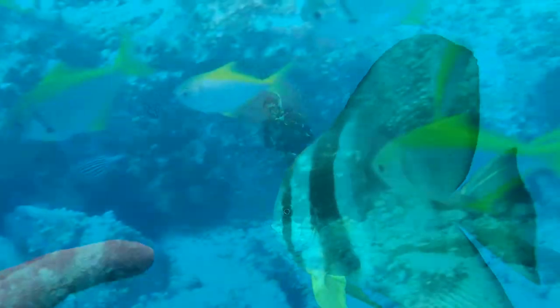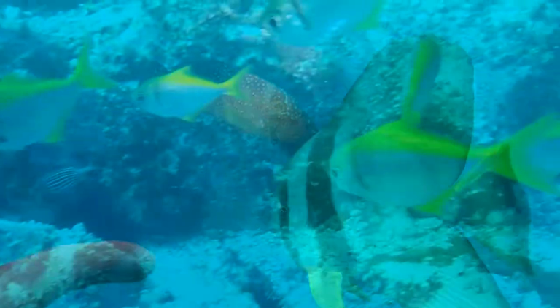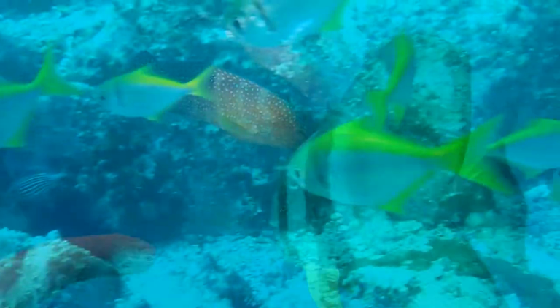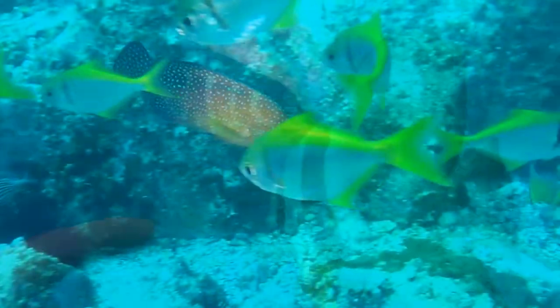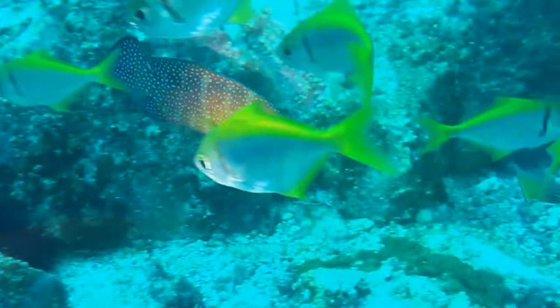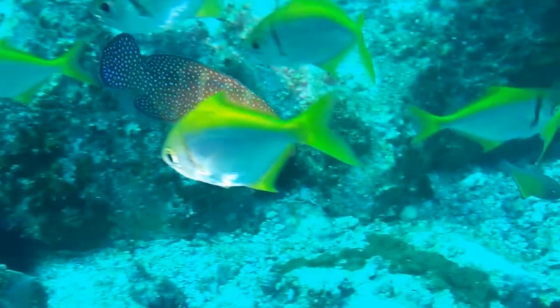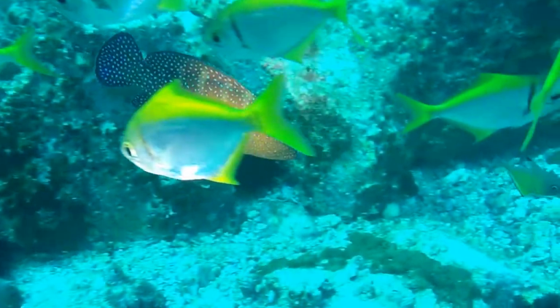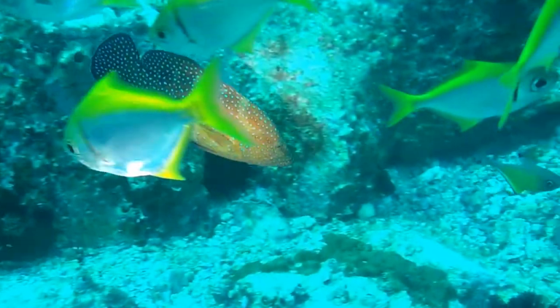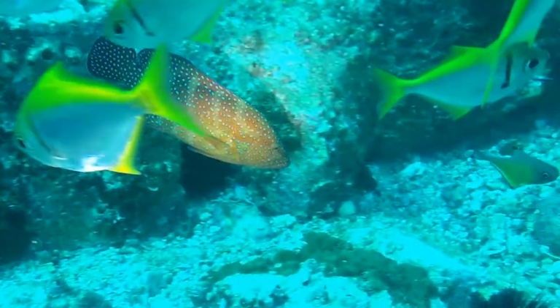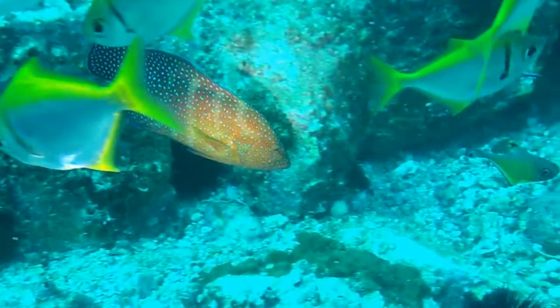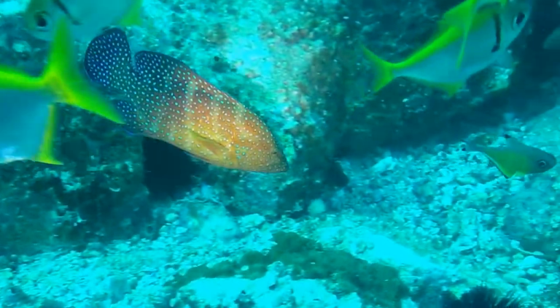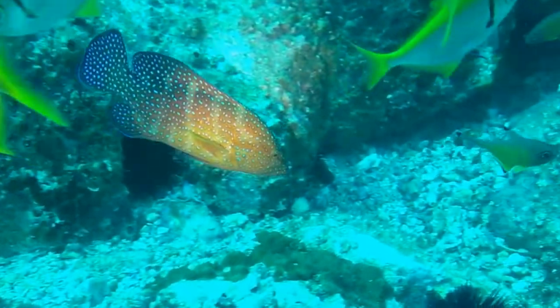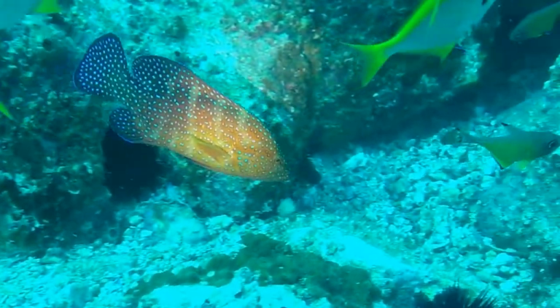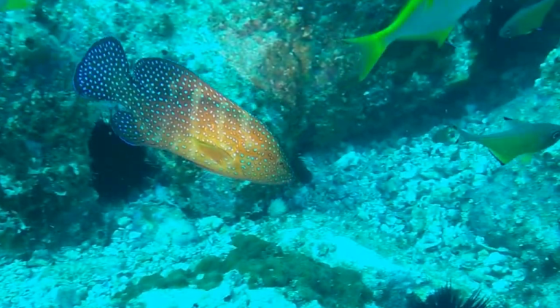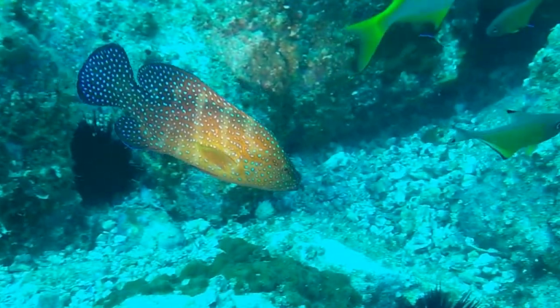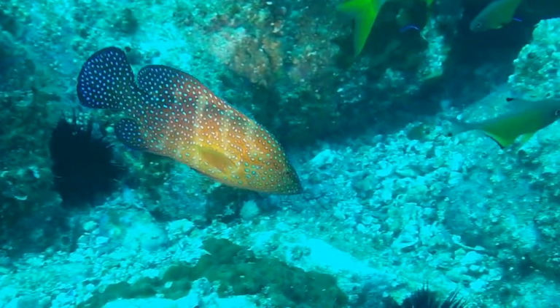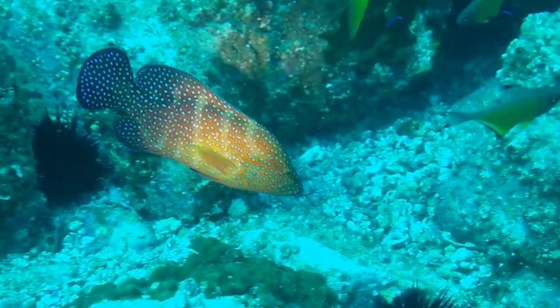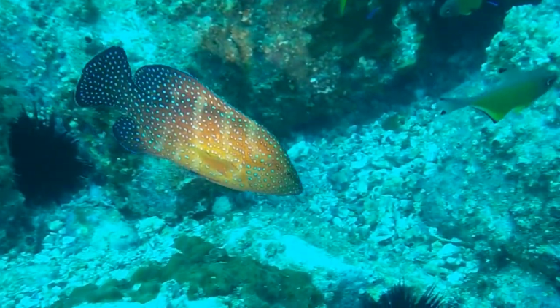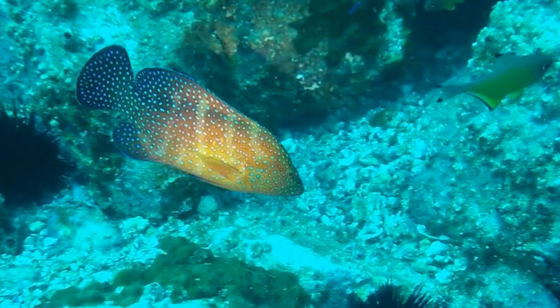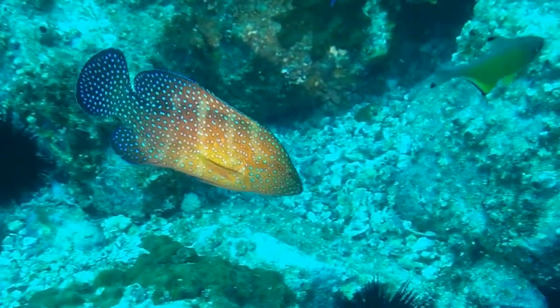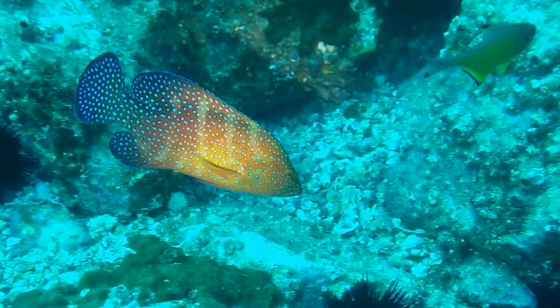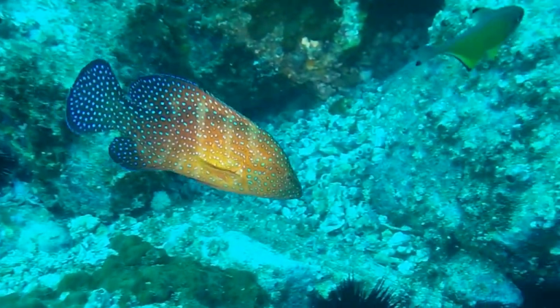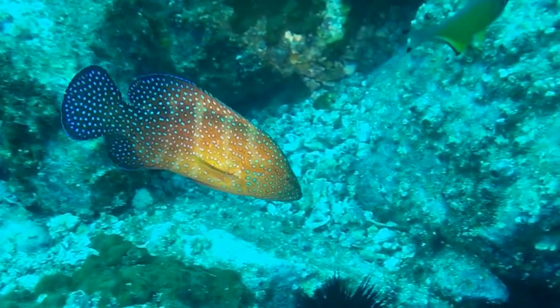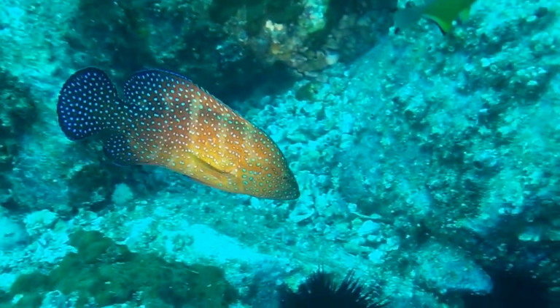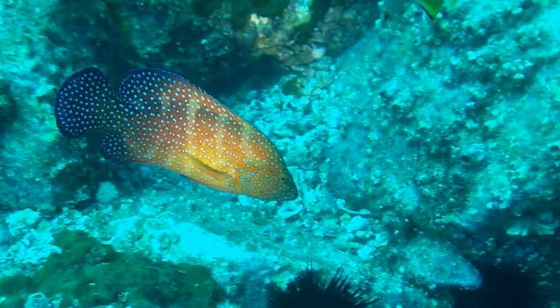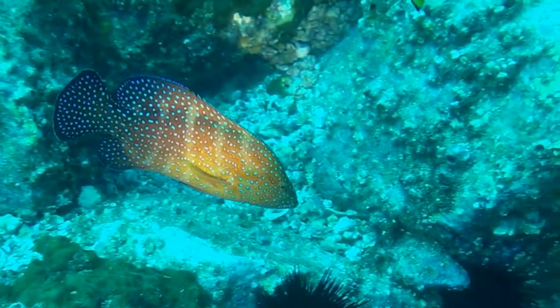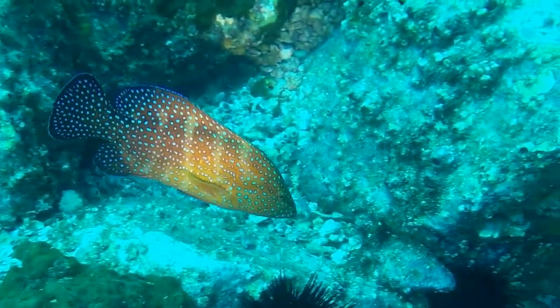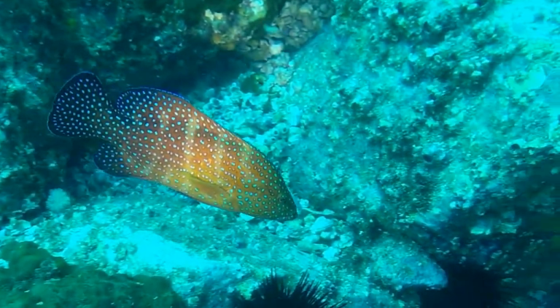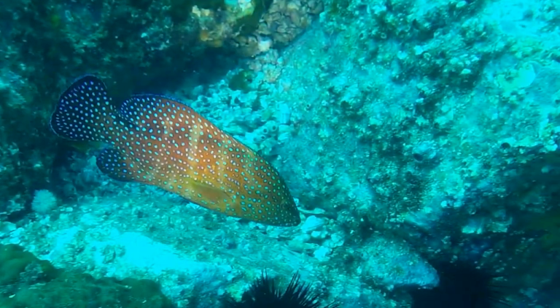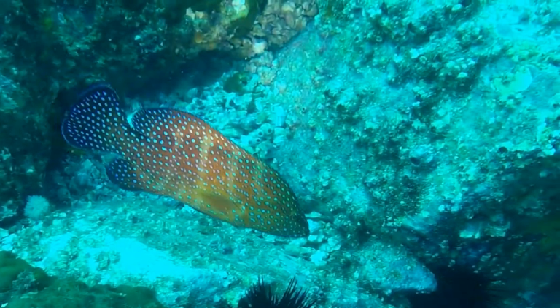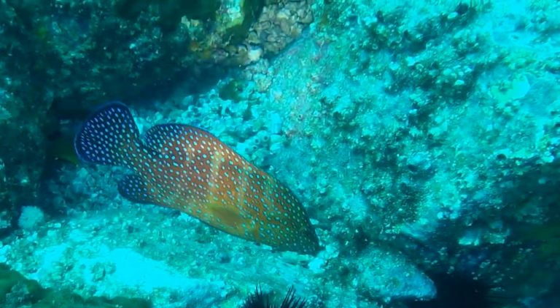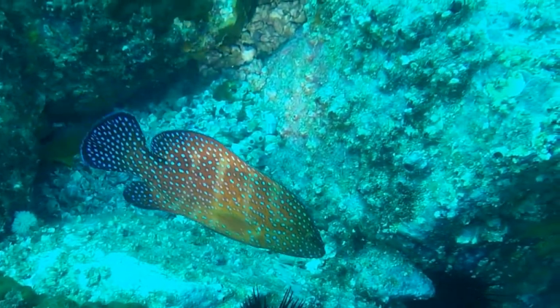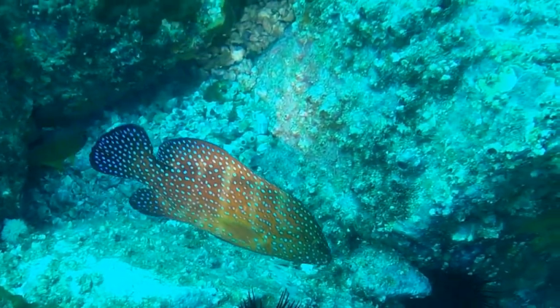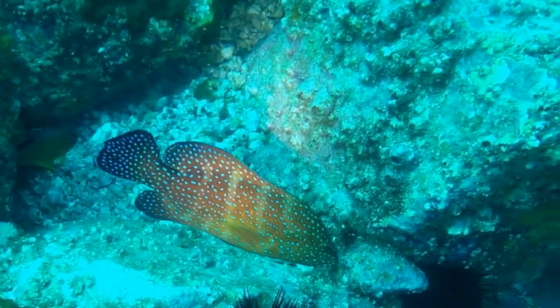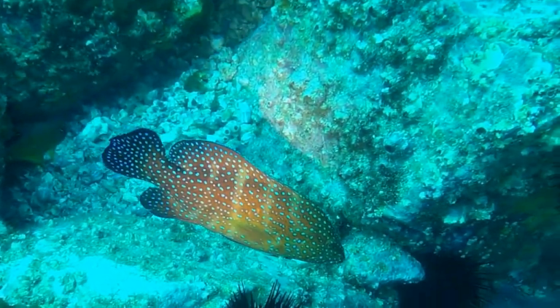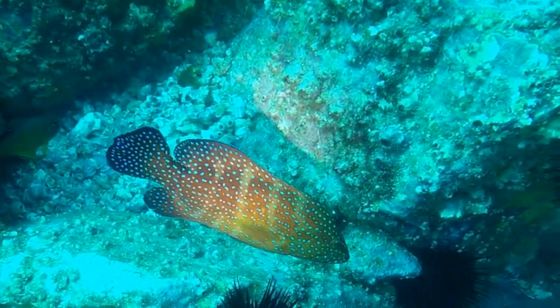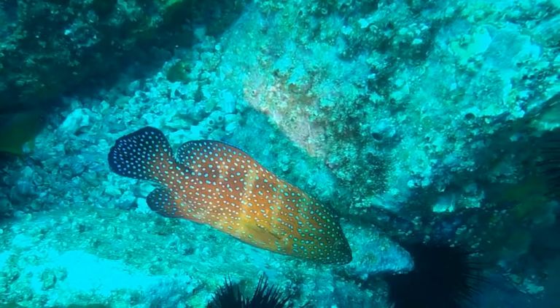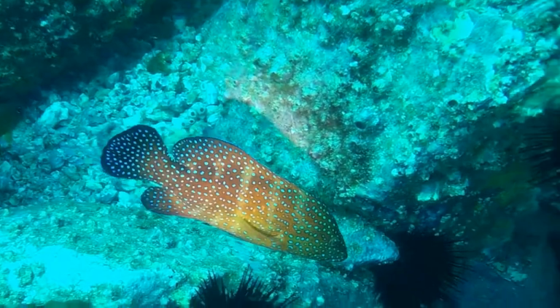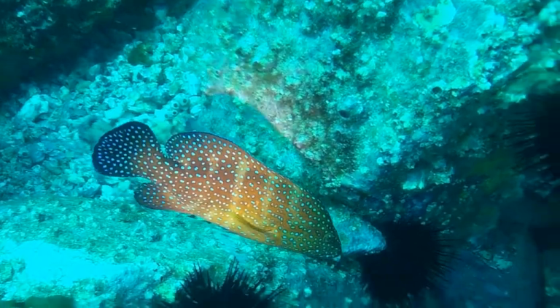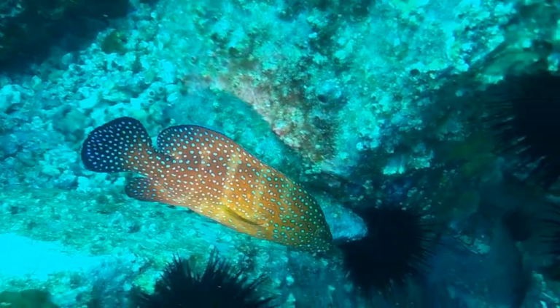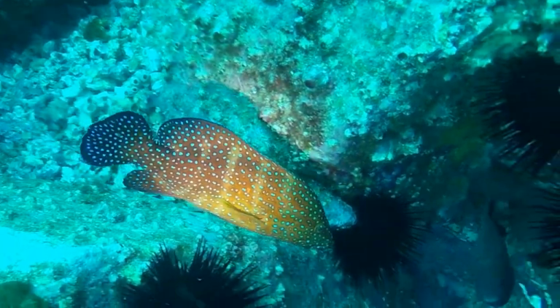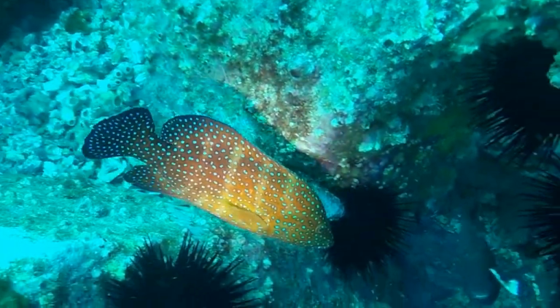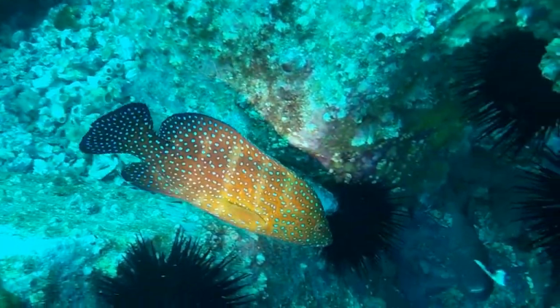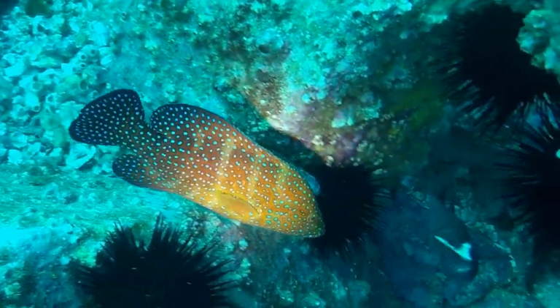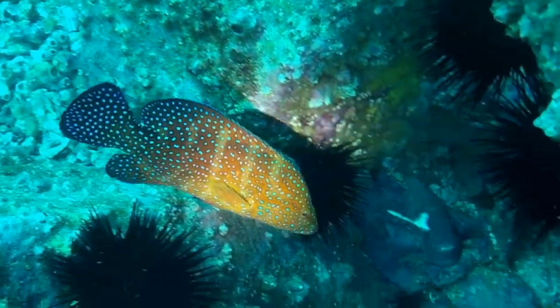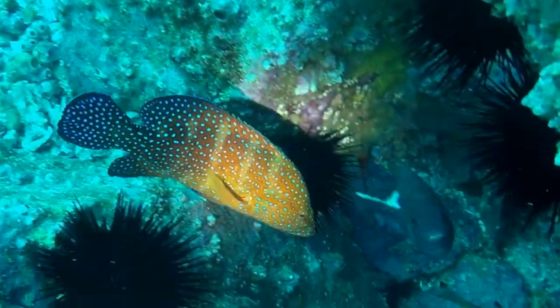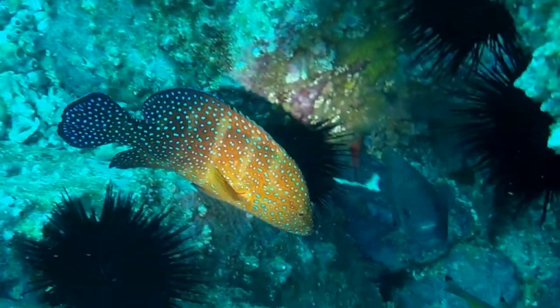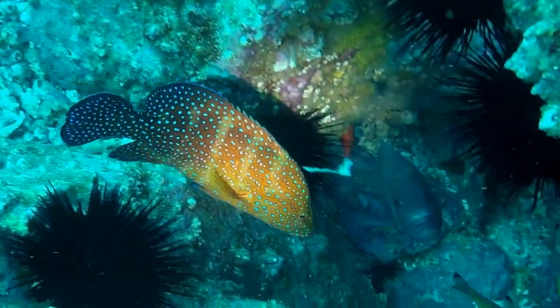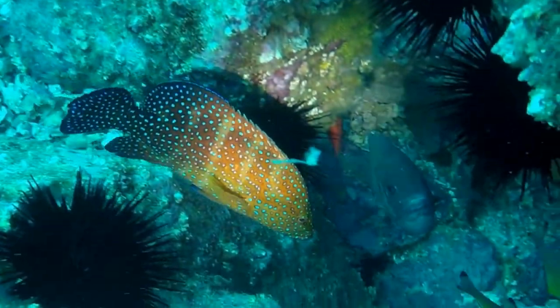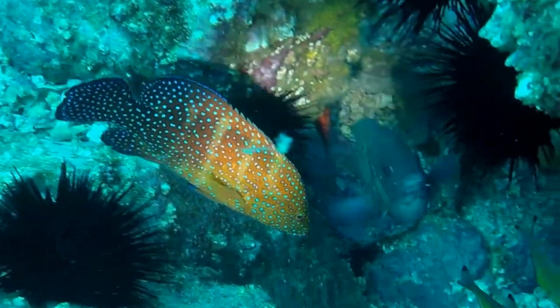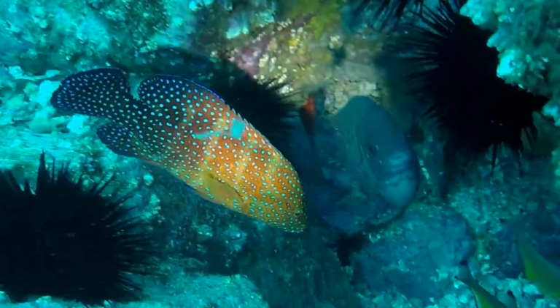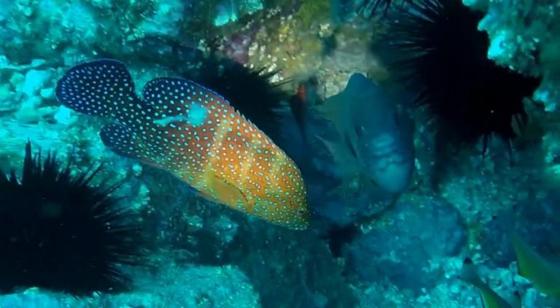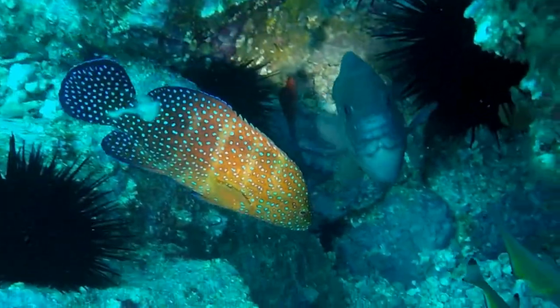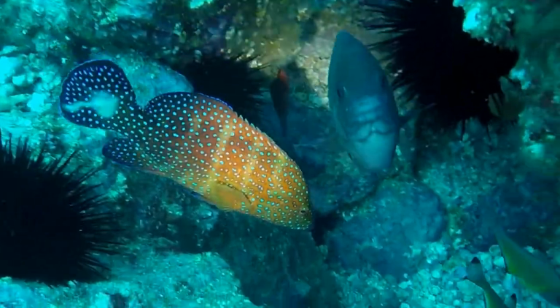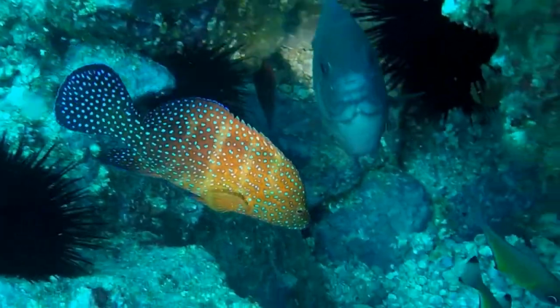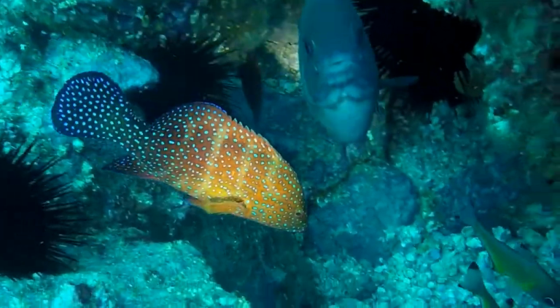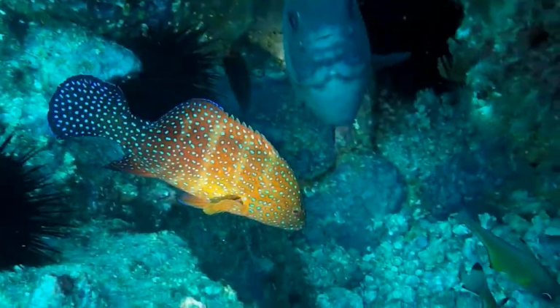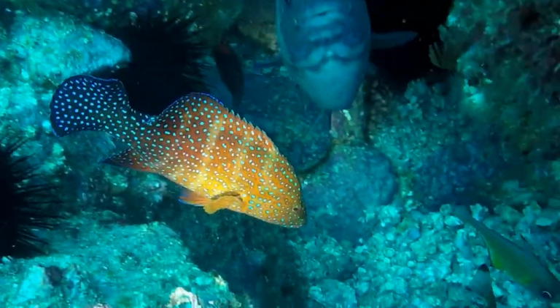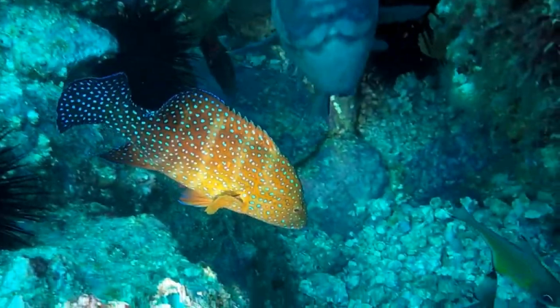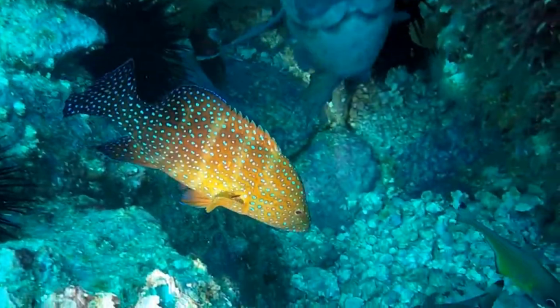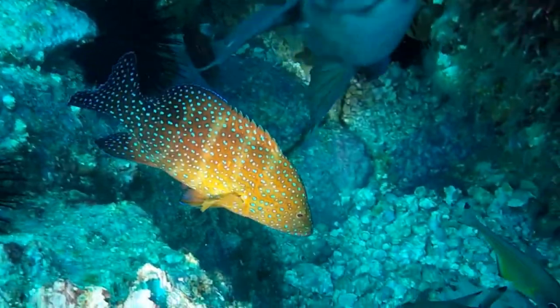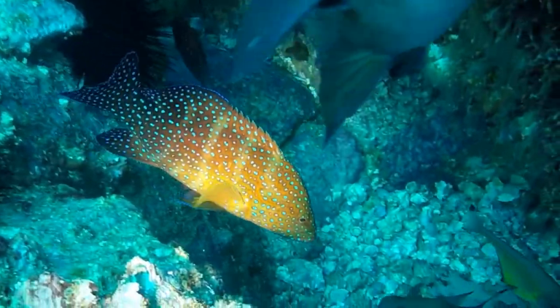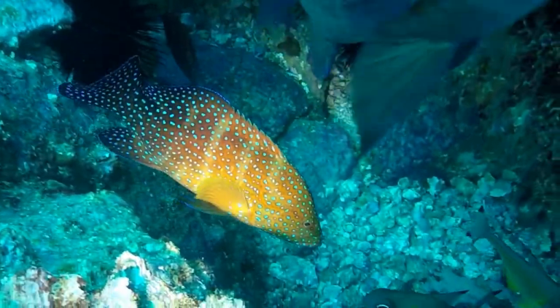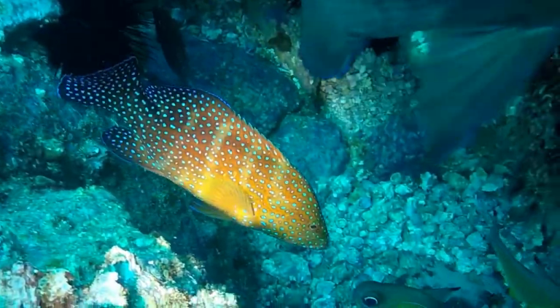This colourful fish is a coral rock cod. The colour of the body is an orange red to reddish brown with many small bright blue spots all over its body.